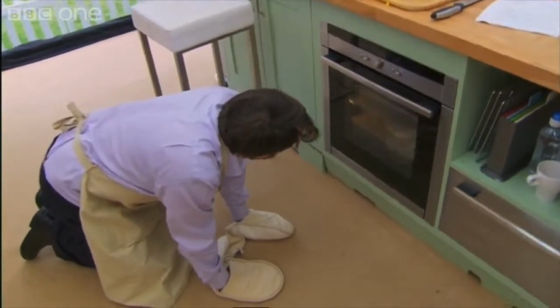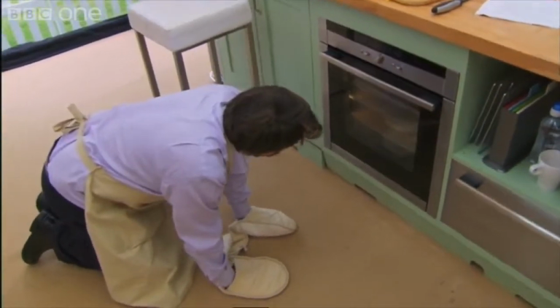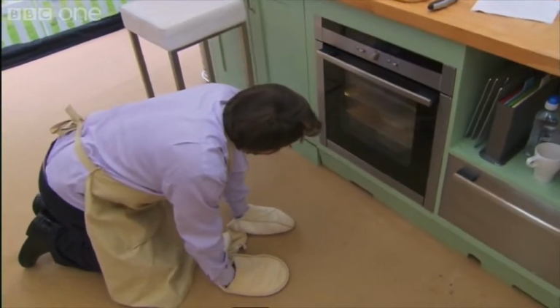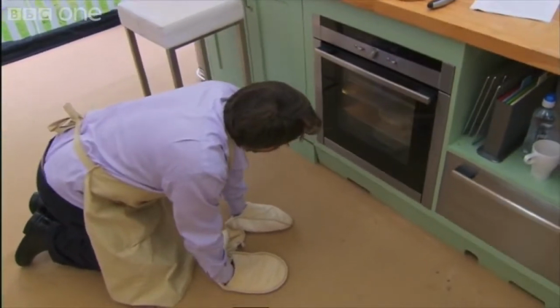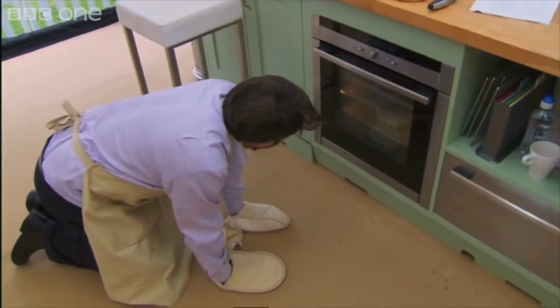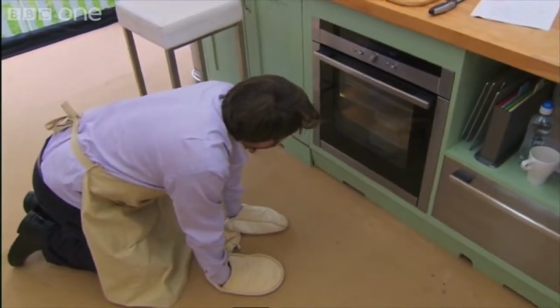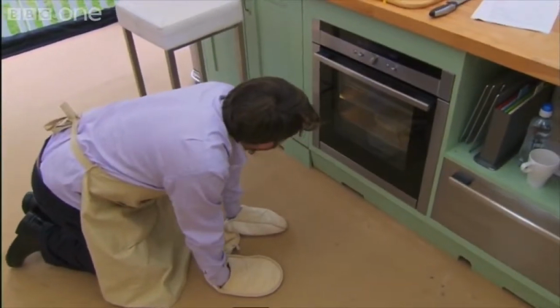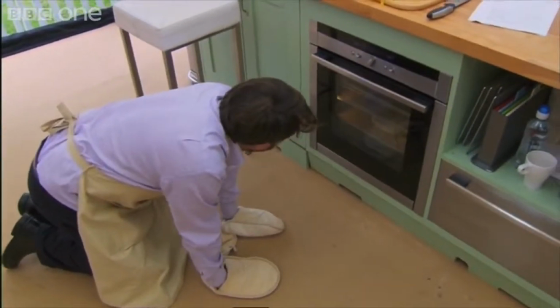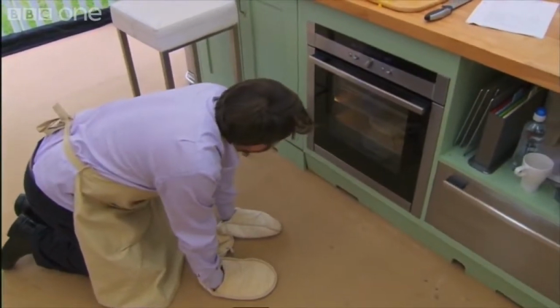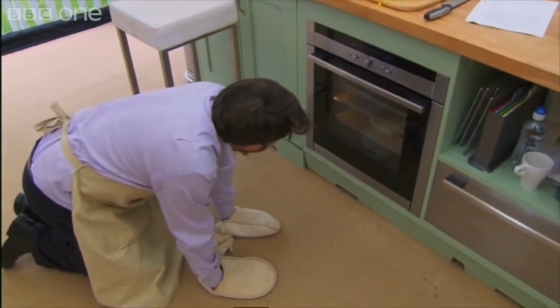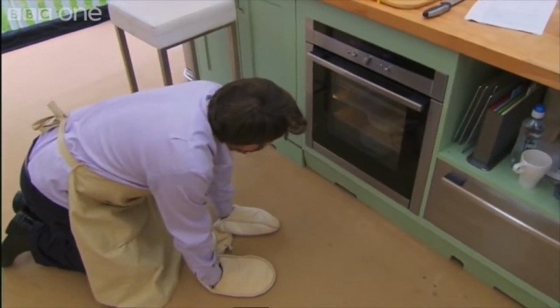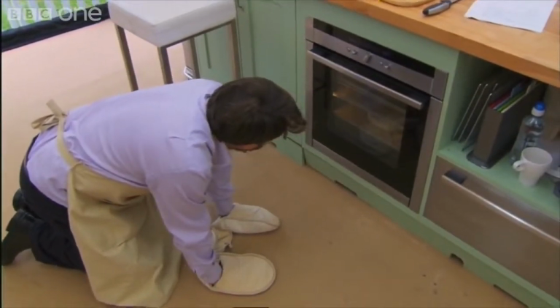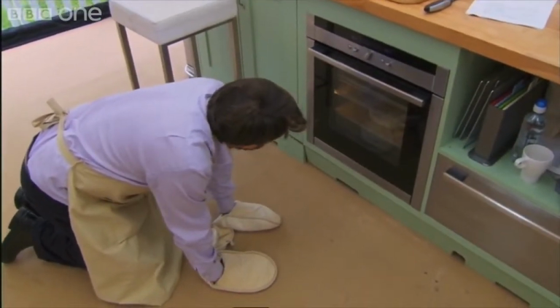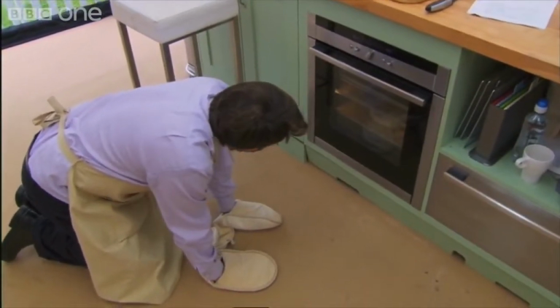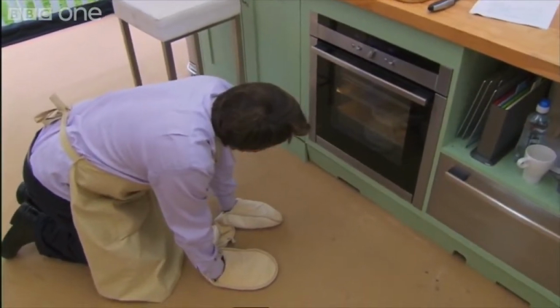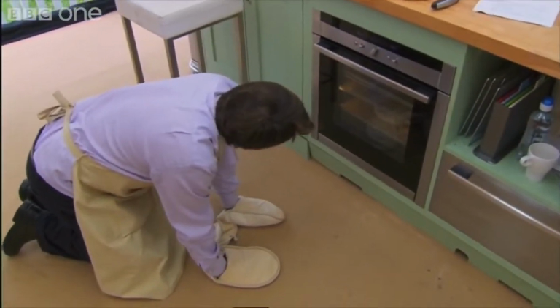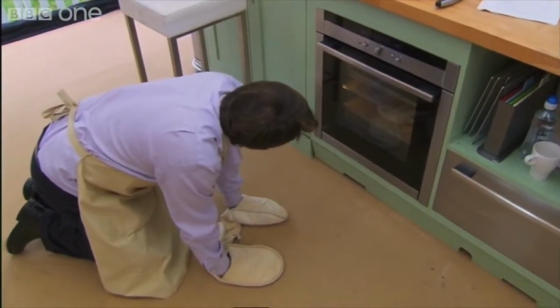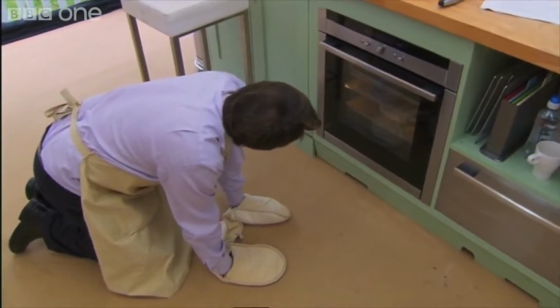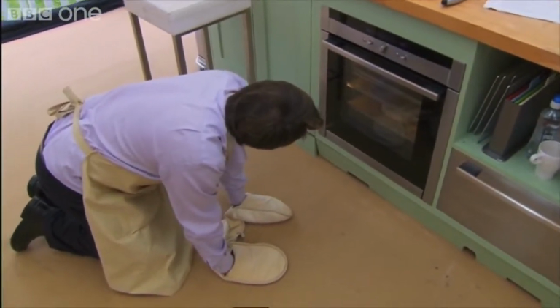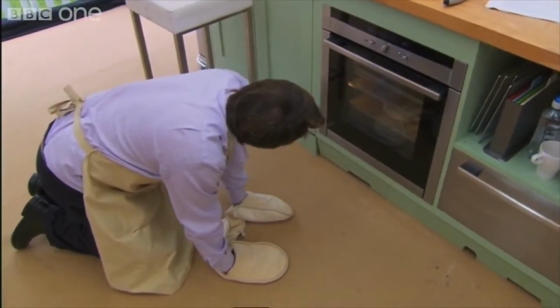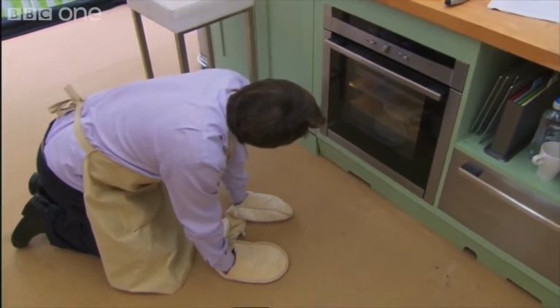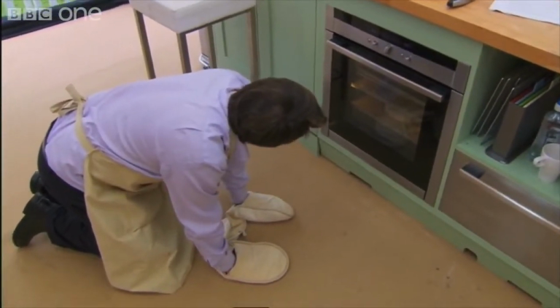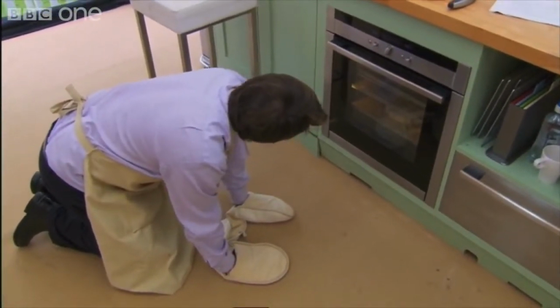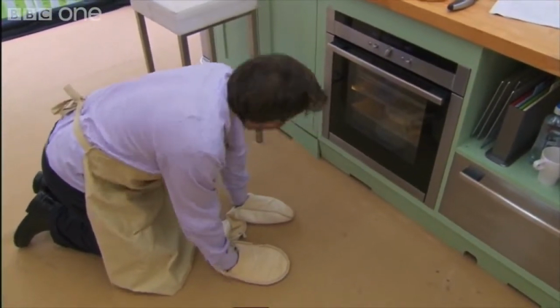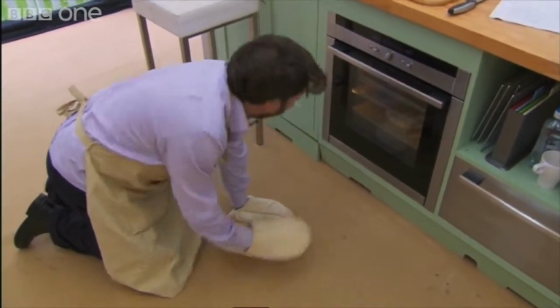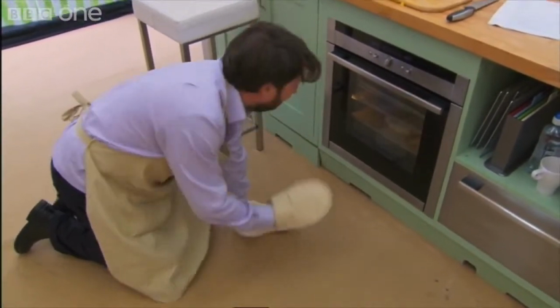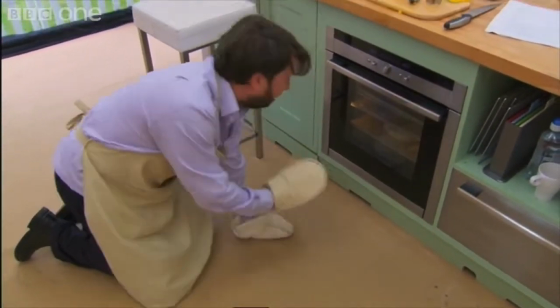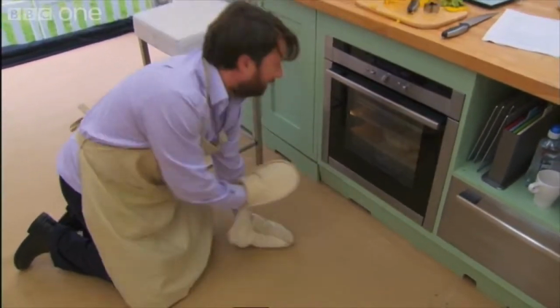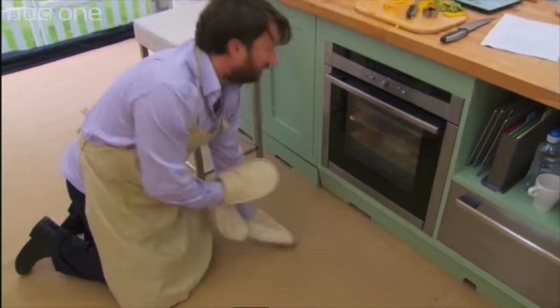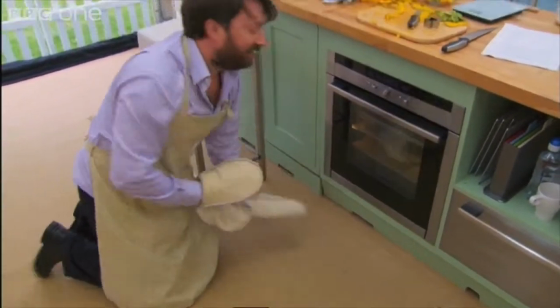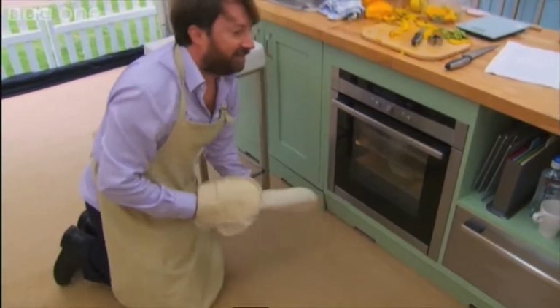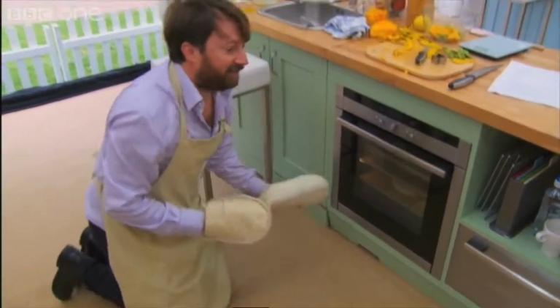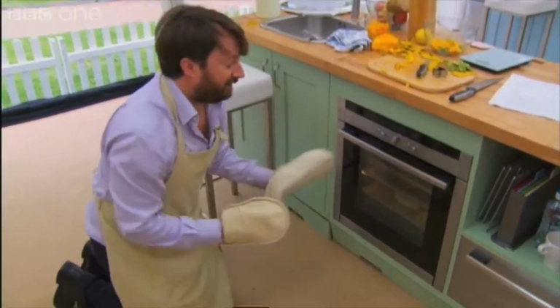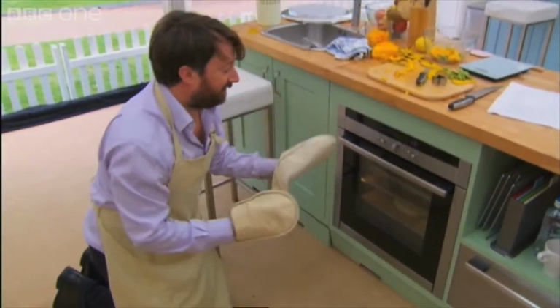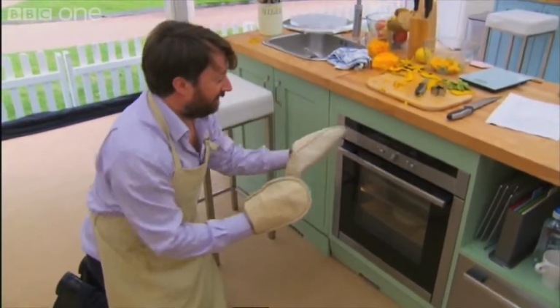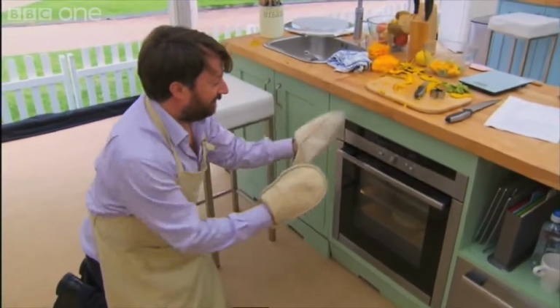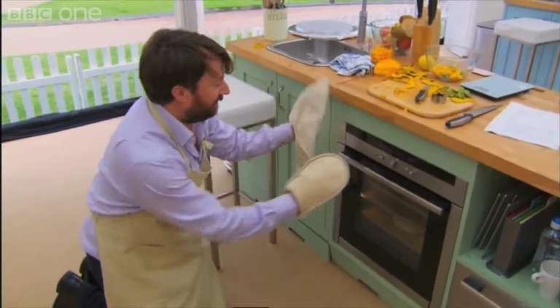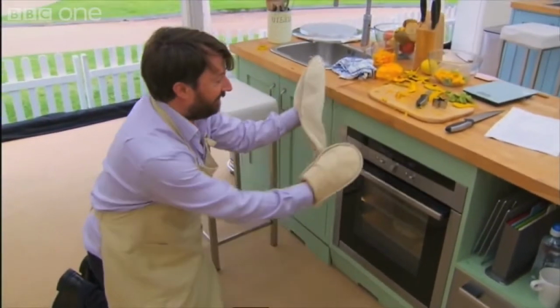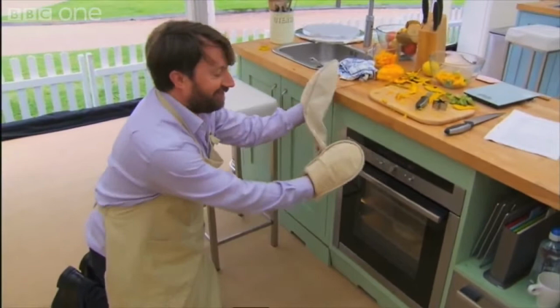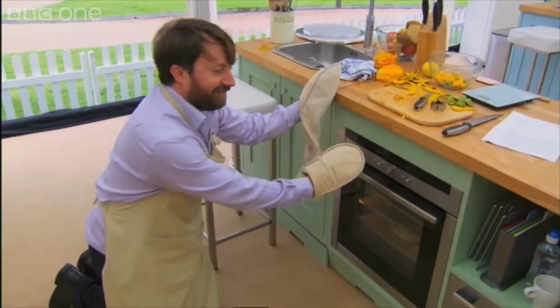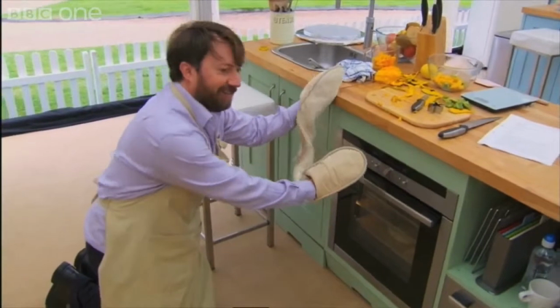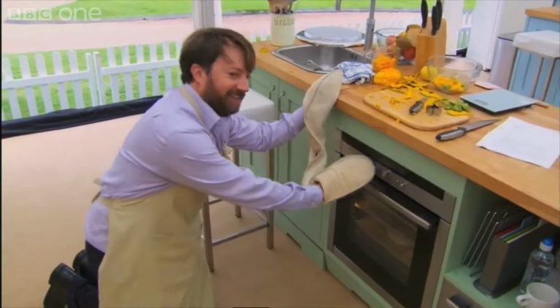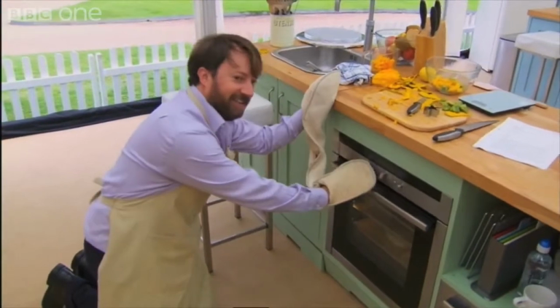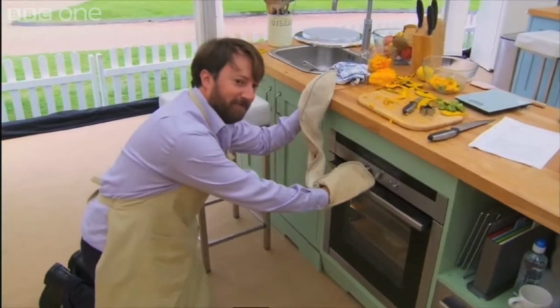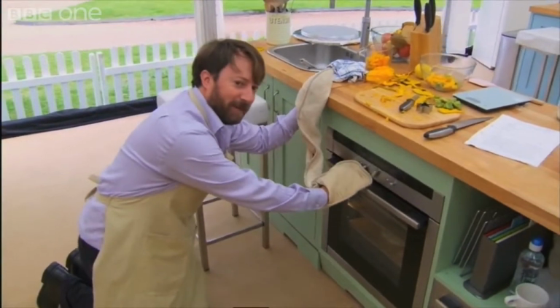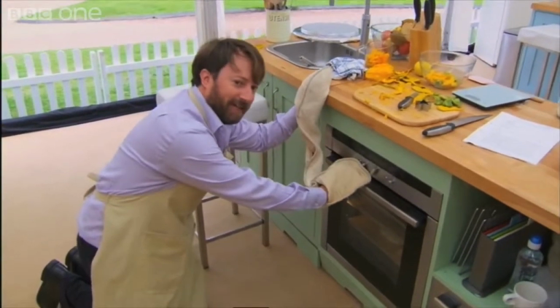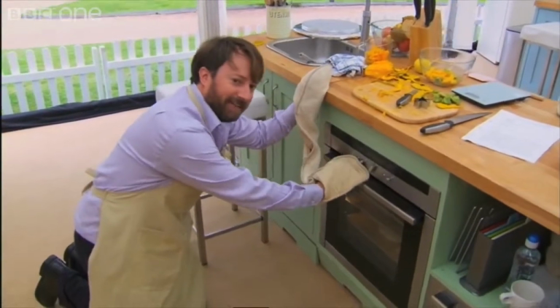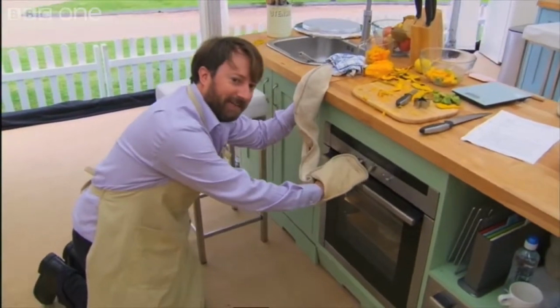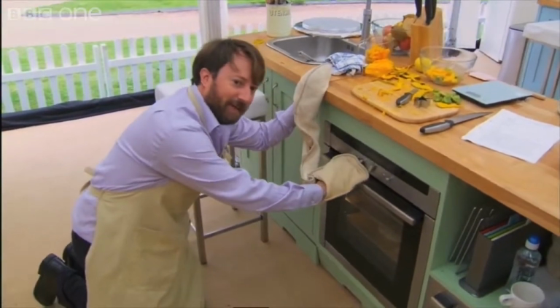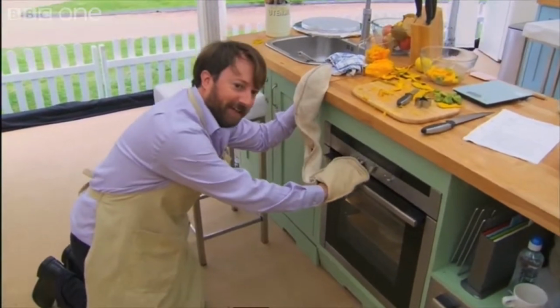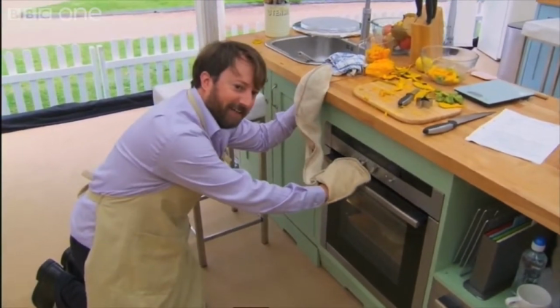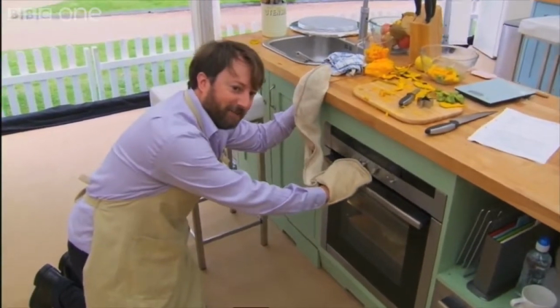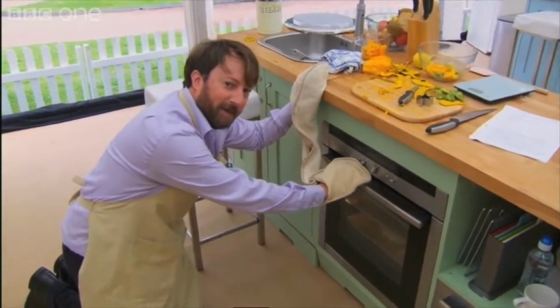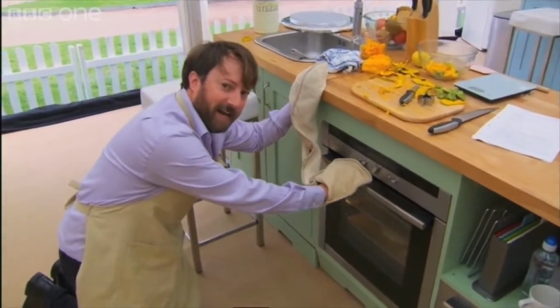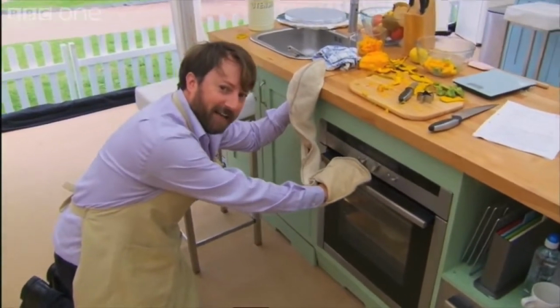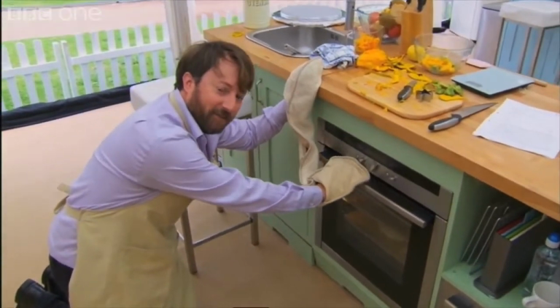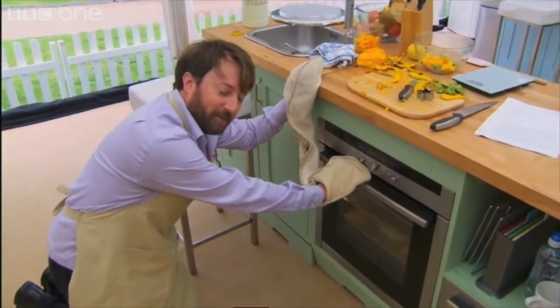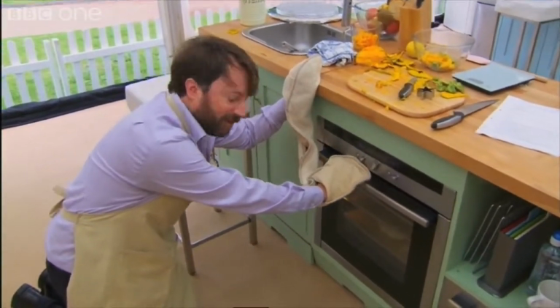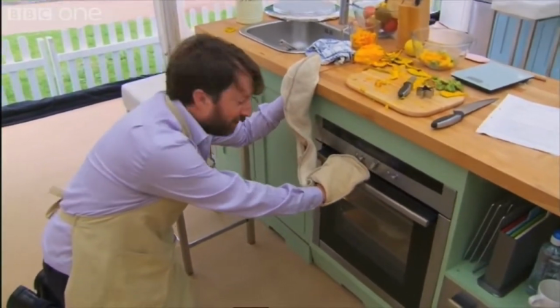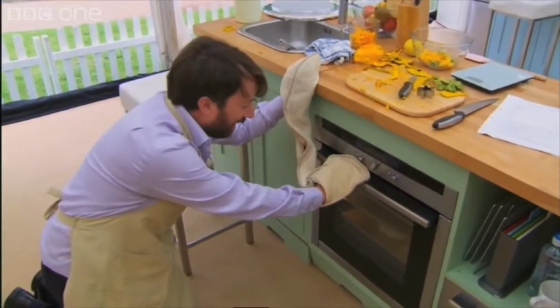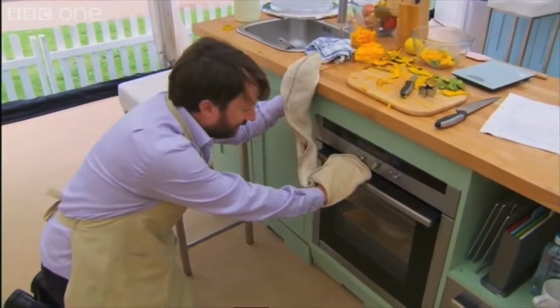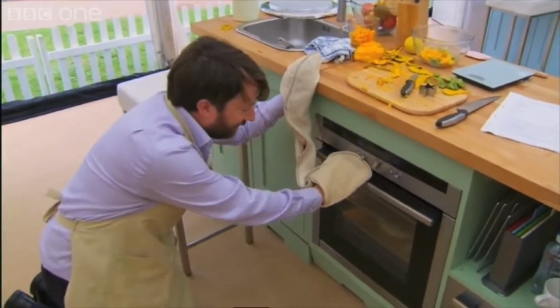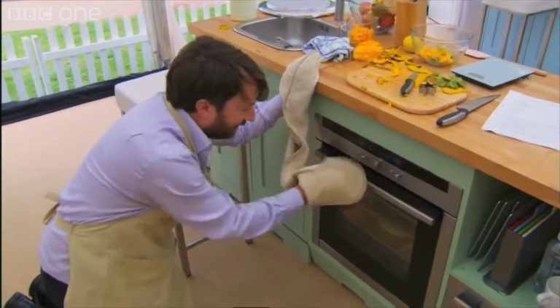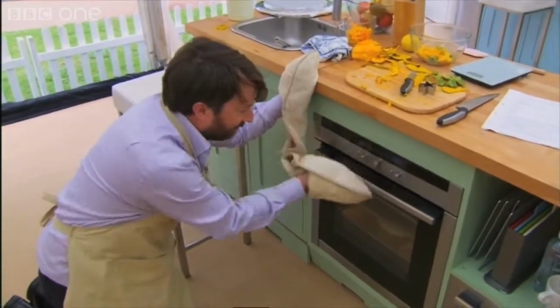I mean, they look like meringues, don't they? Slightly badly made meringues with cracks in them.